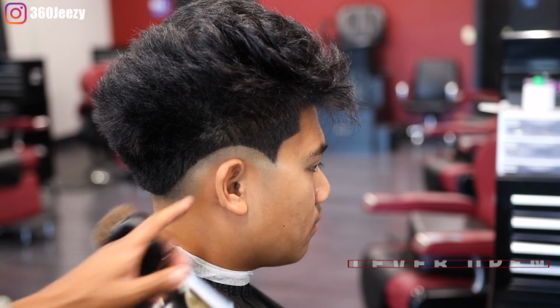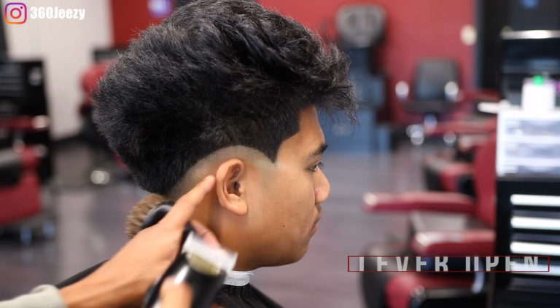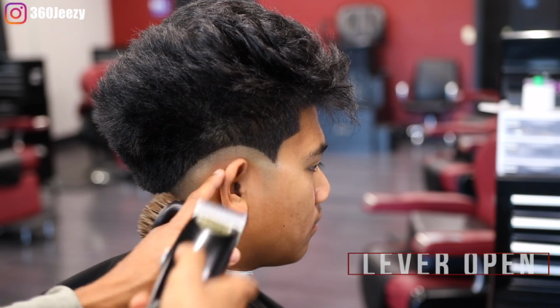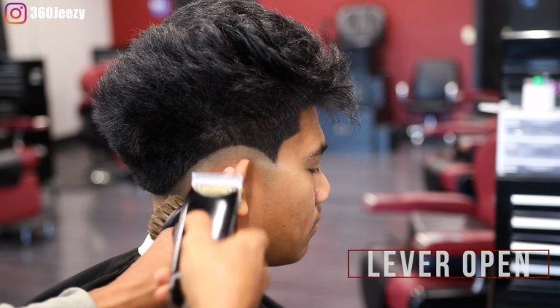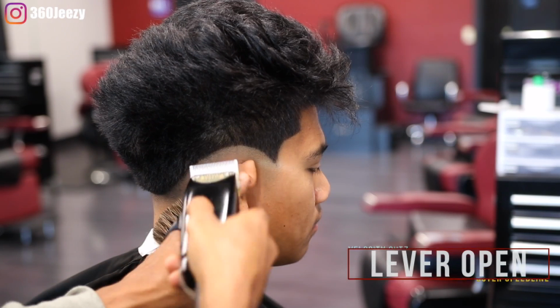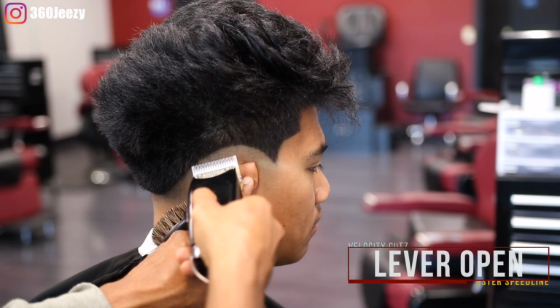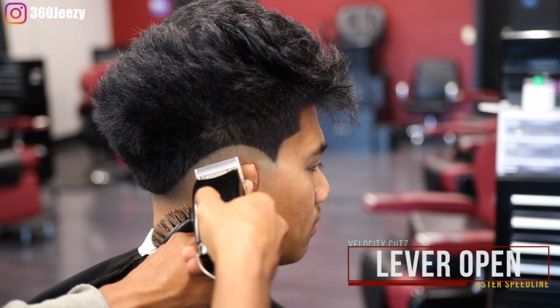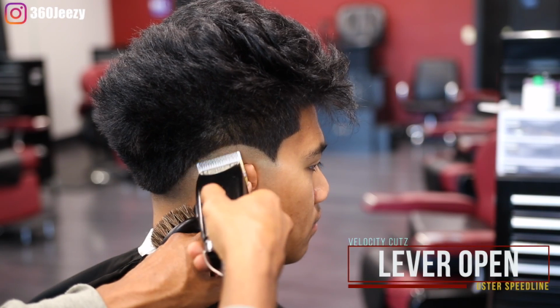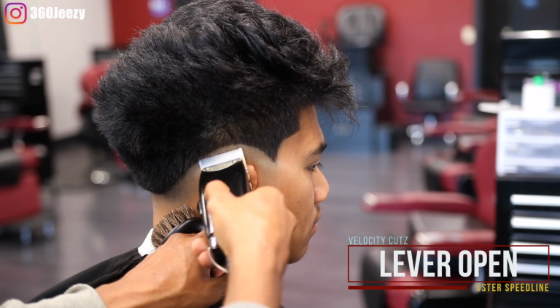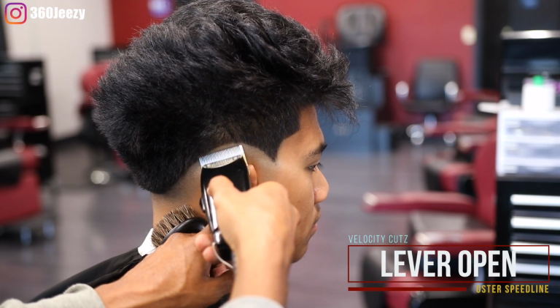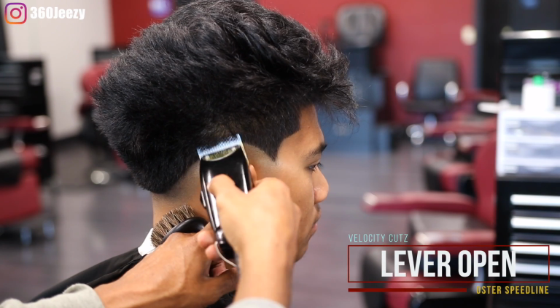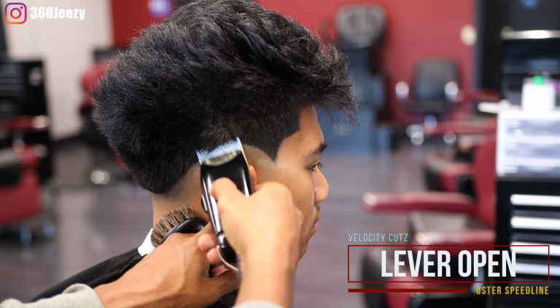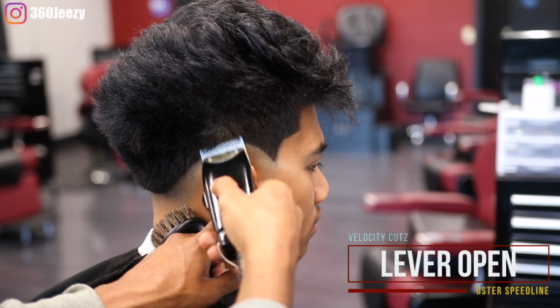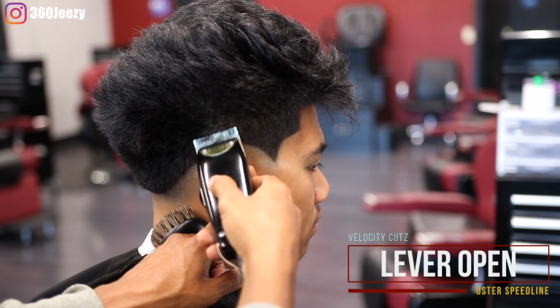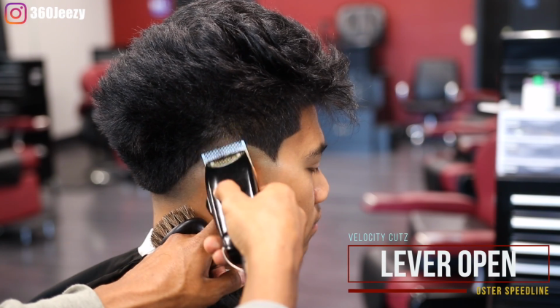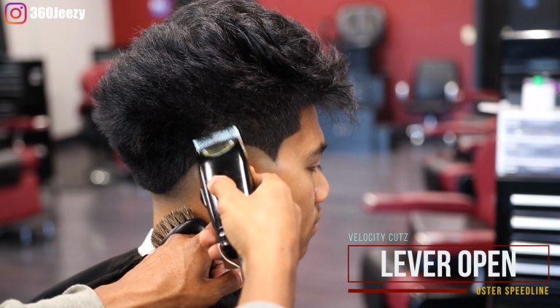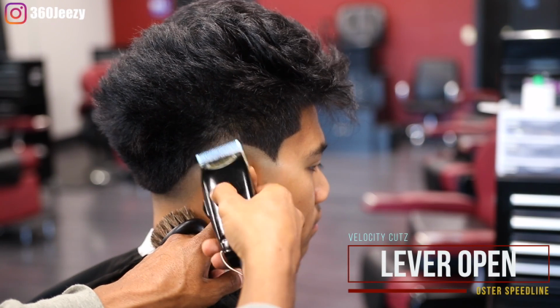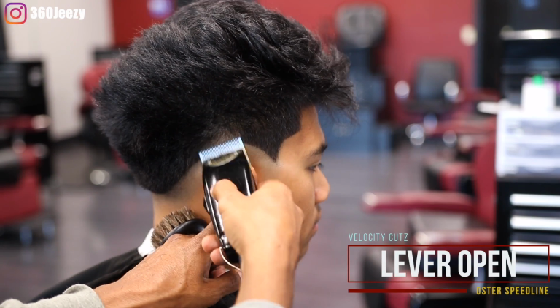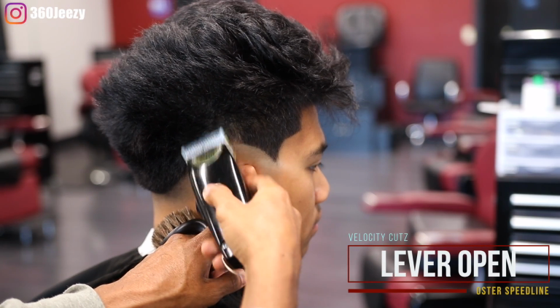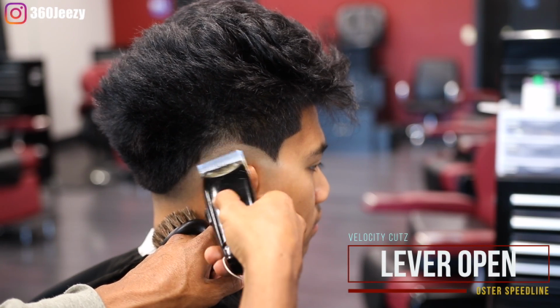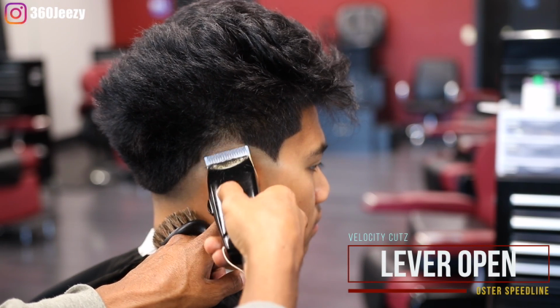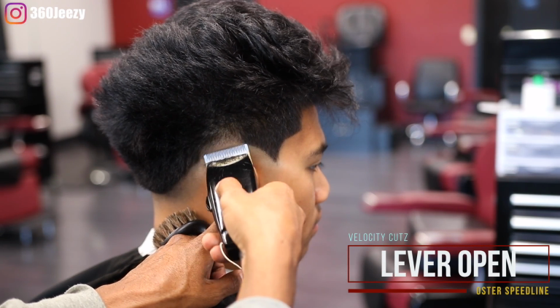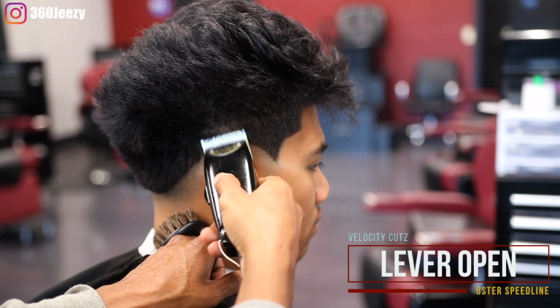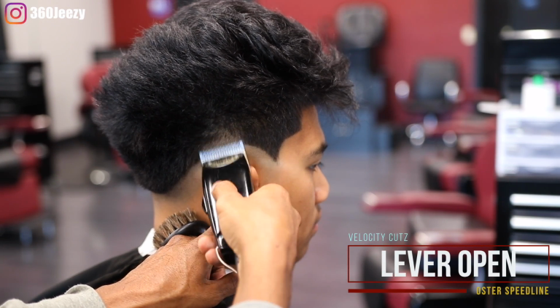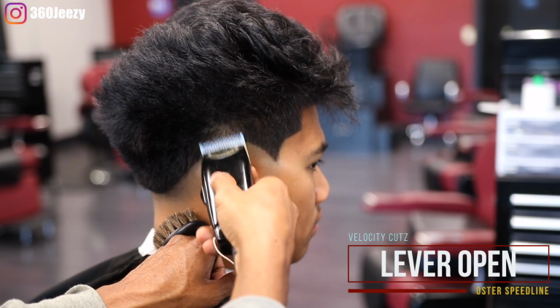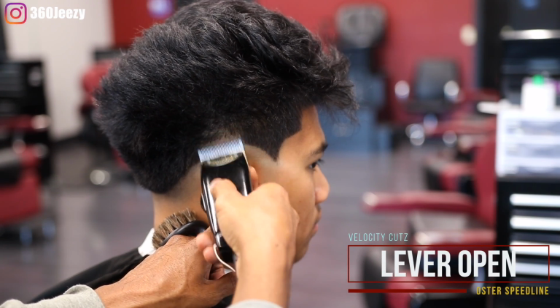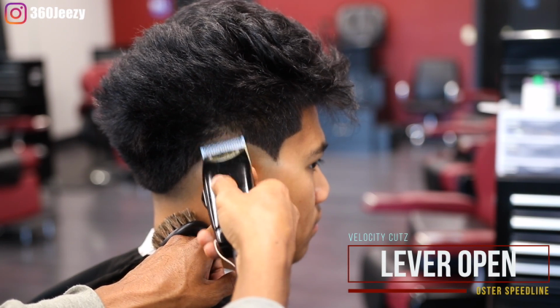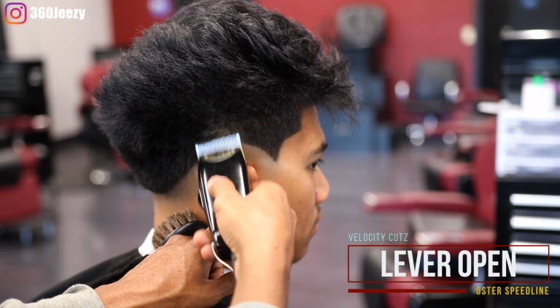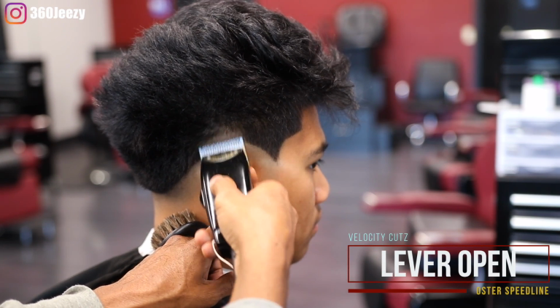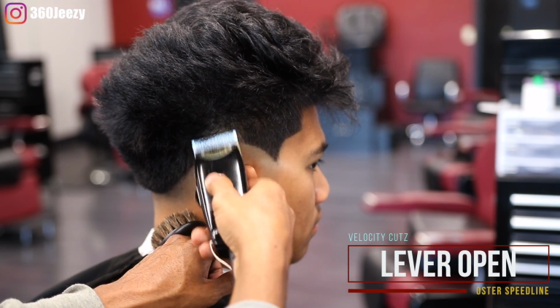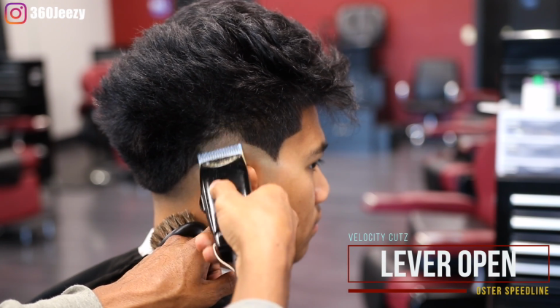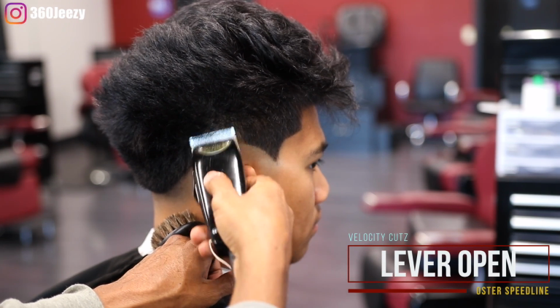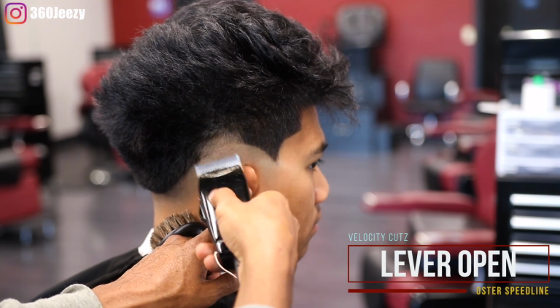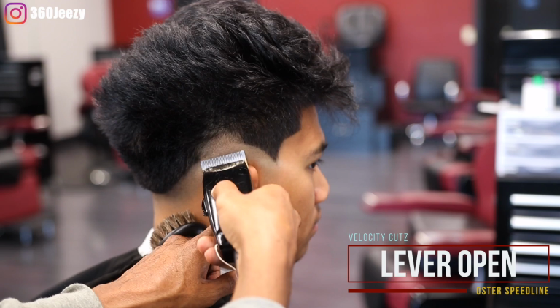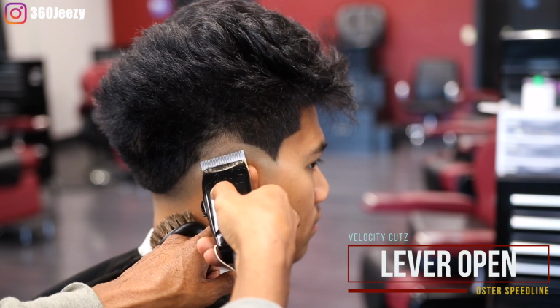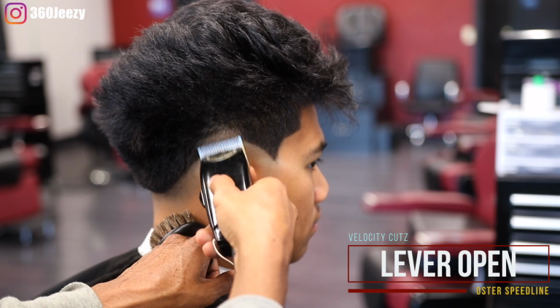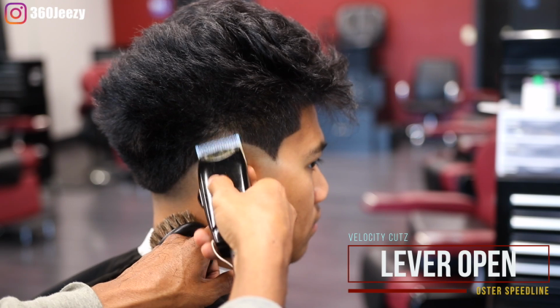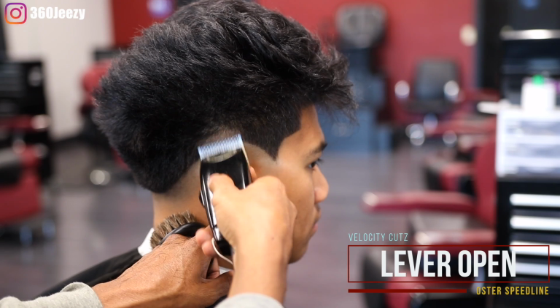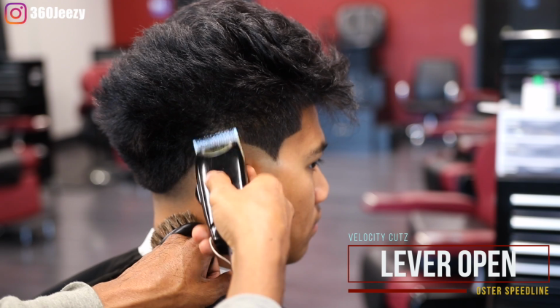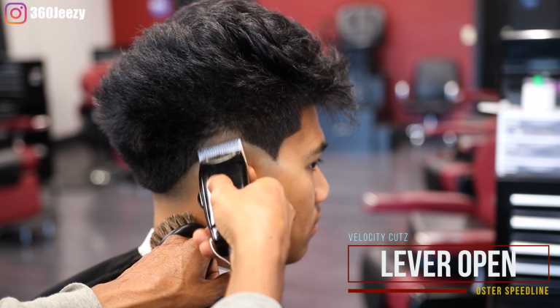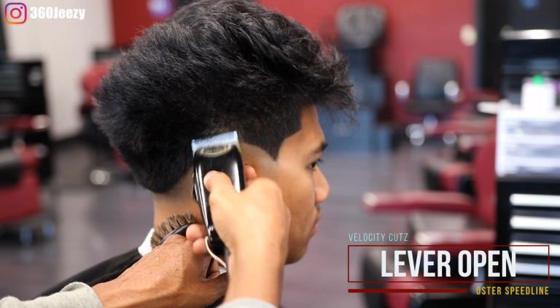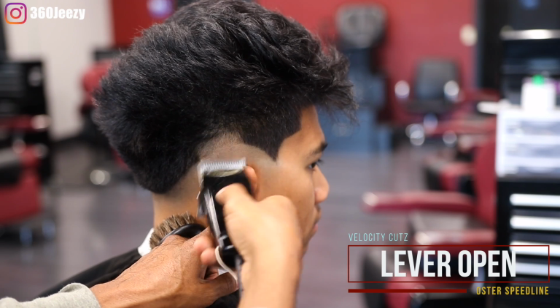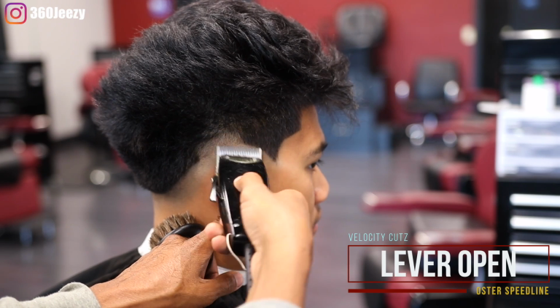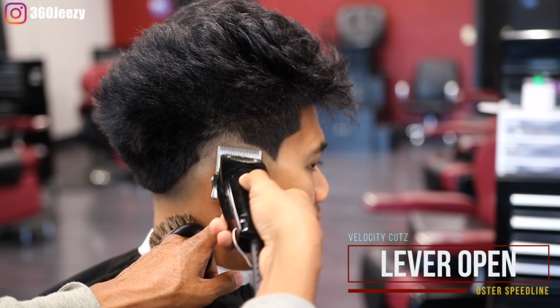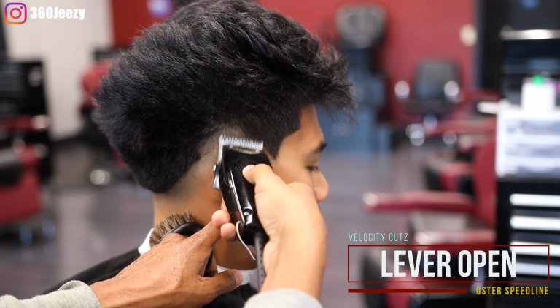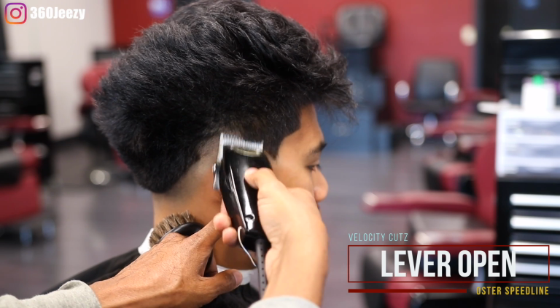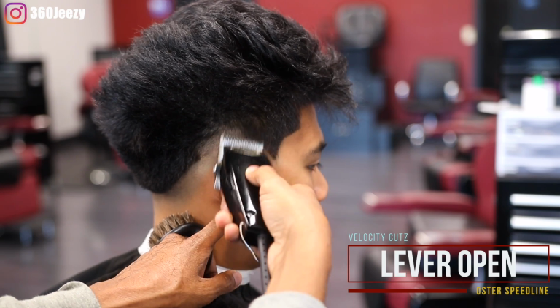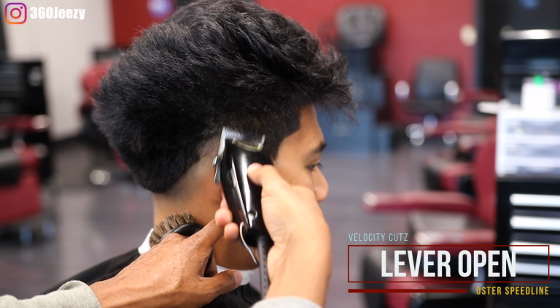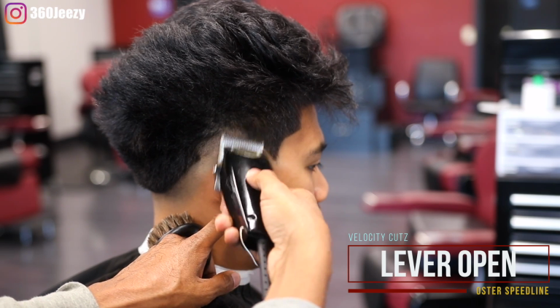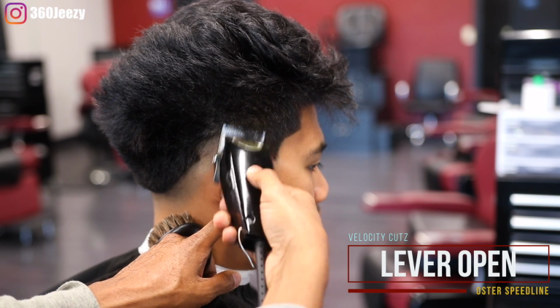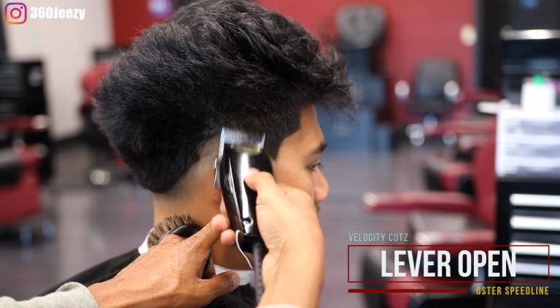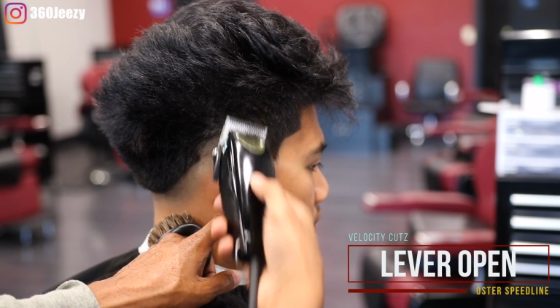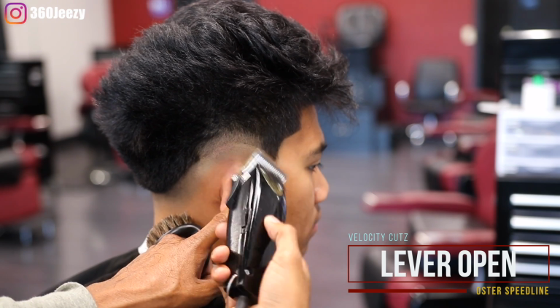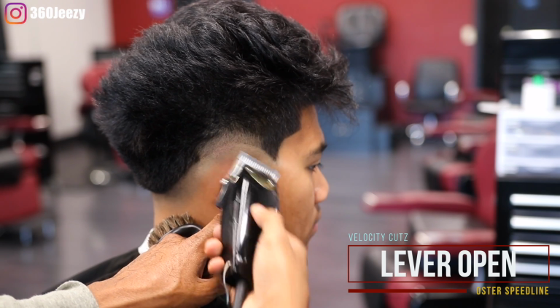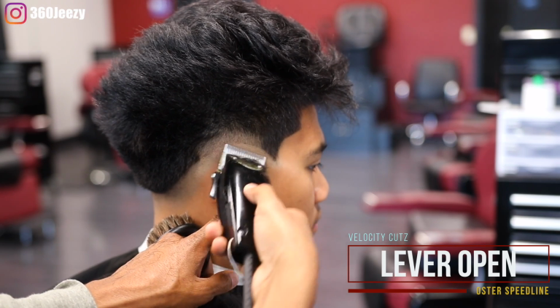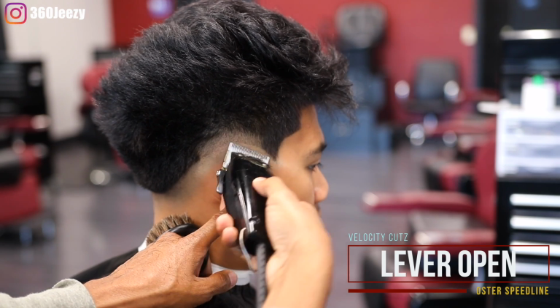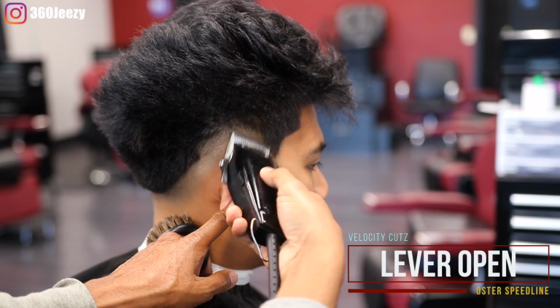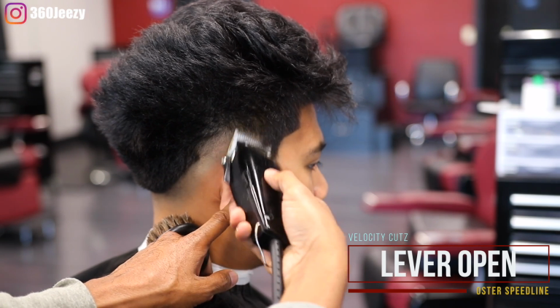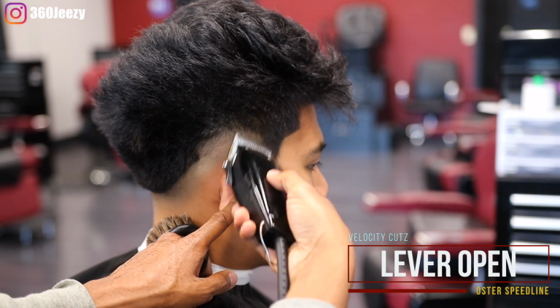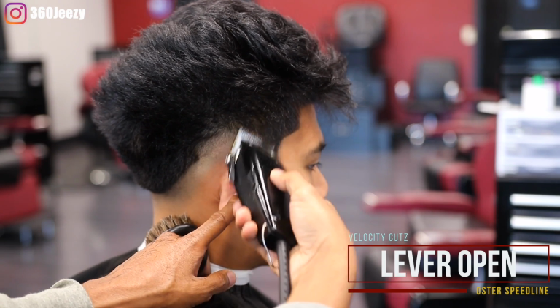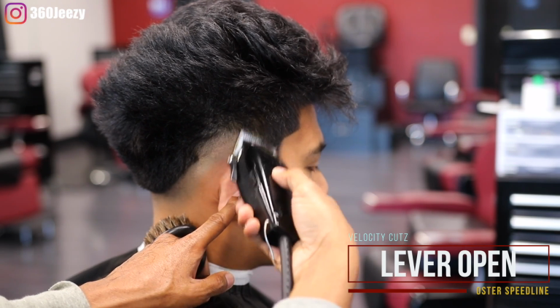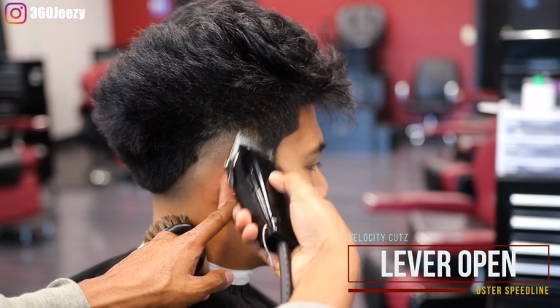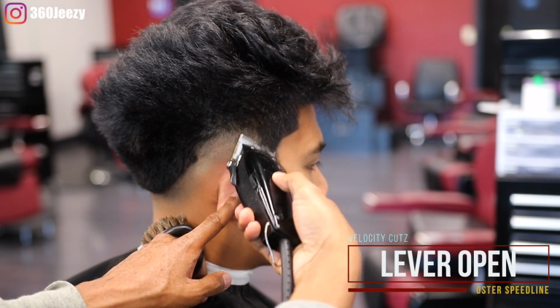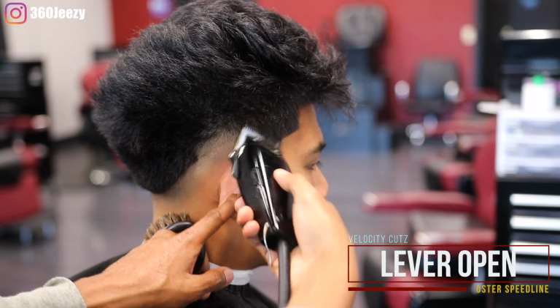Now with the lever open, you're going up a full inch, making sure you follow that bald guideline all the way around.